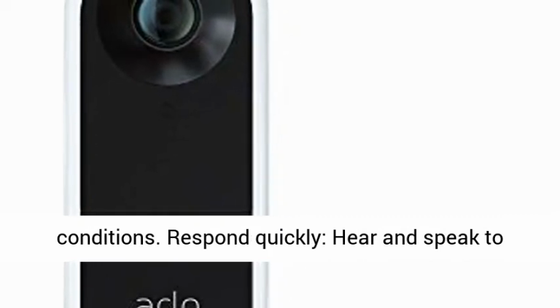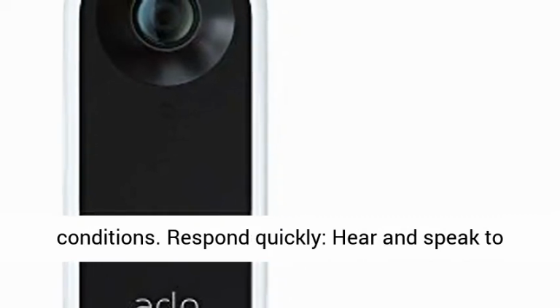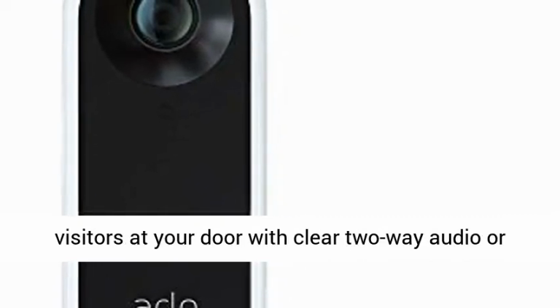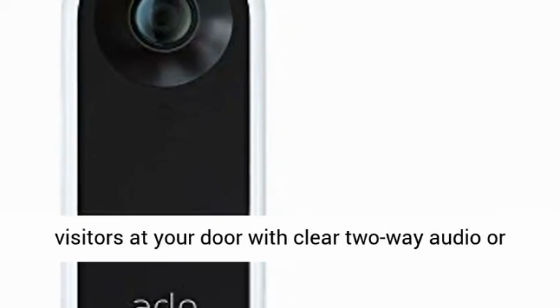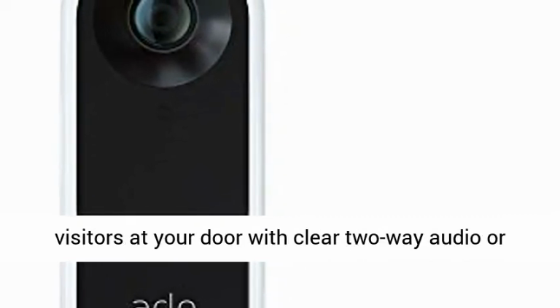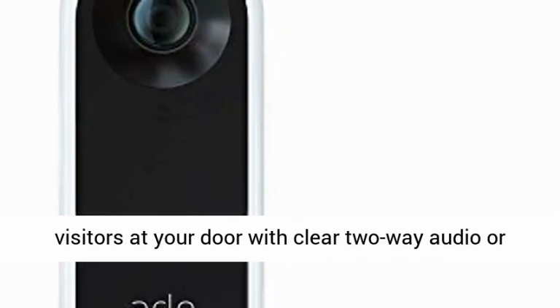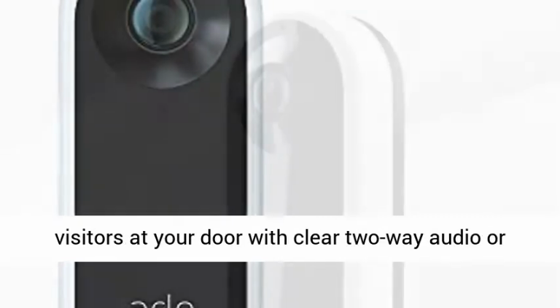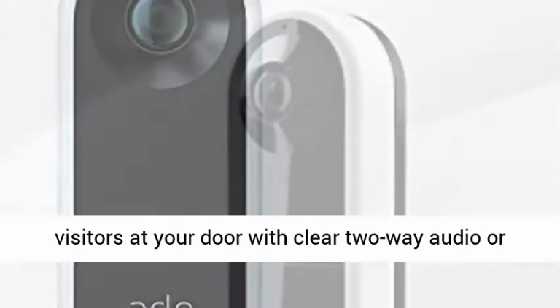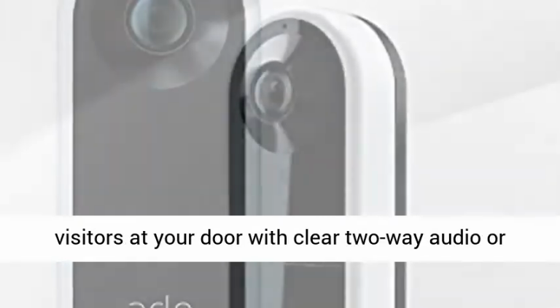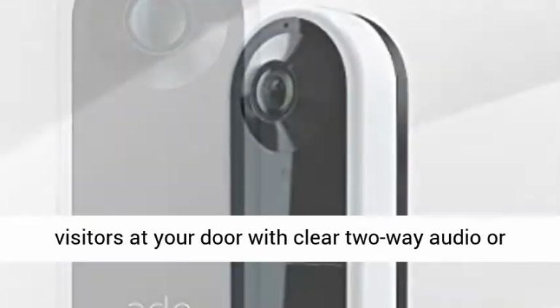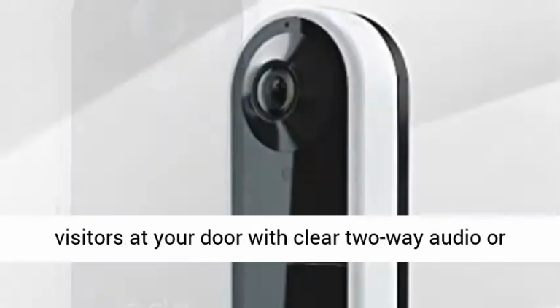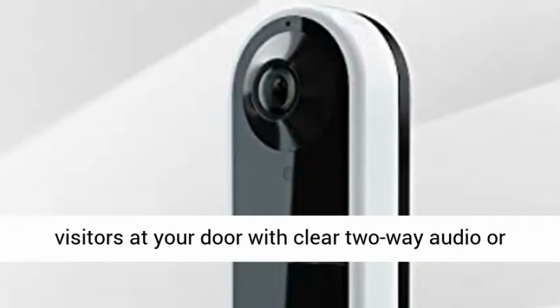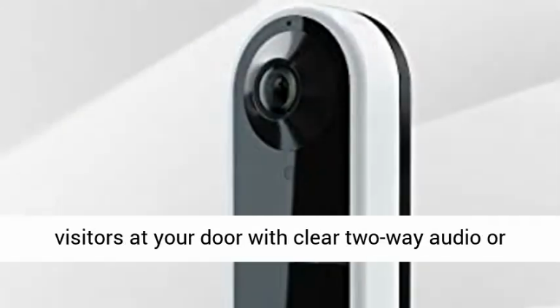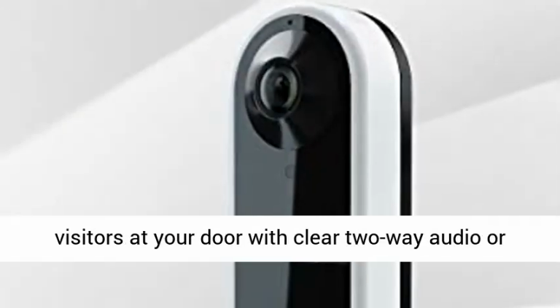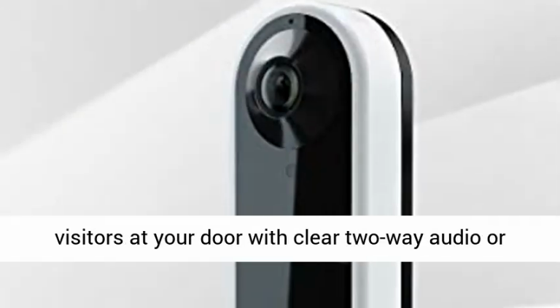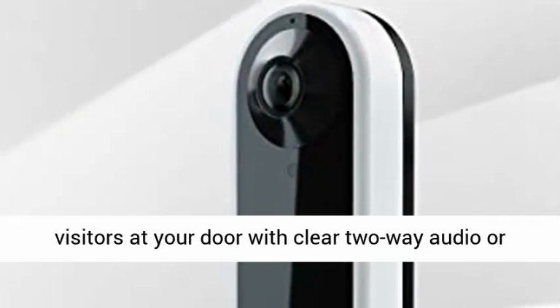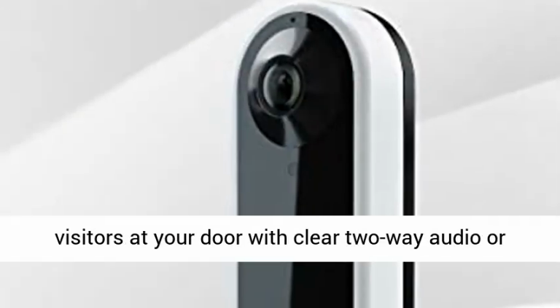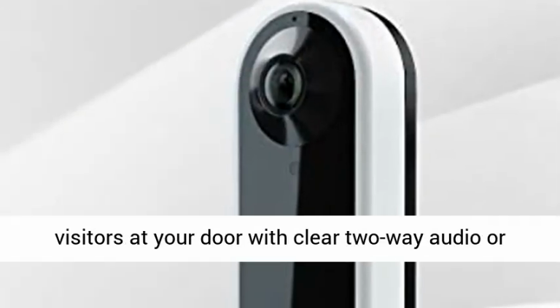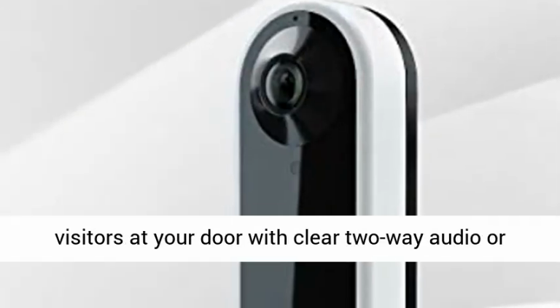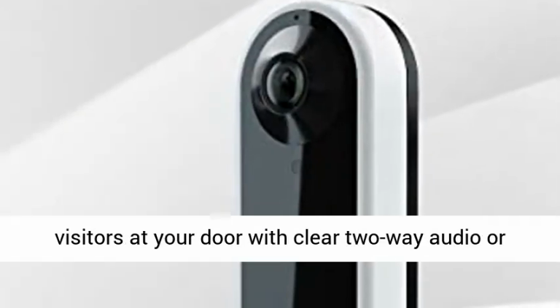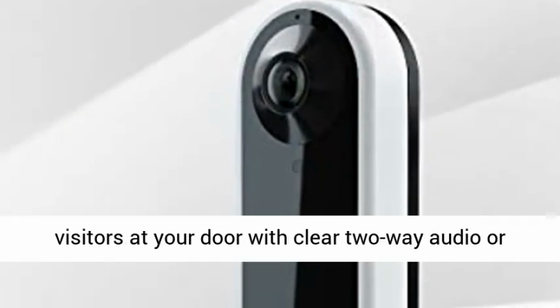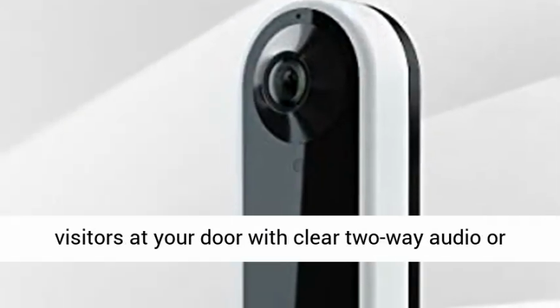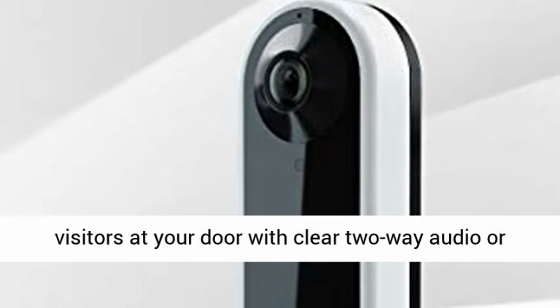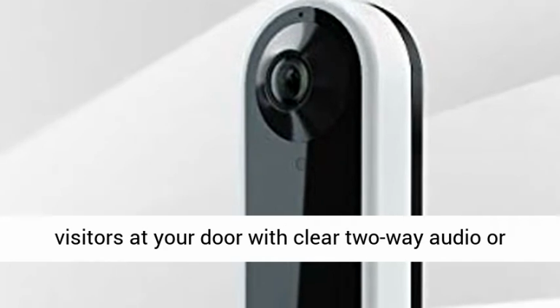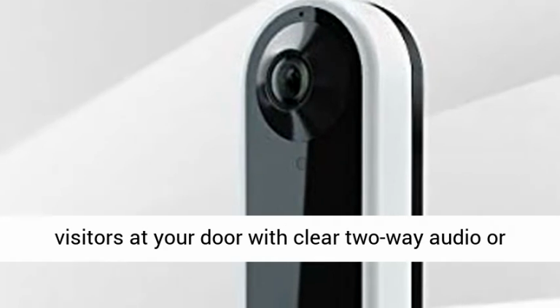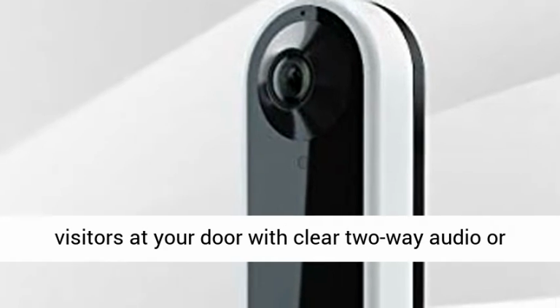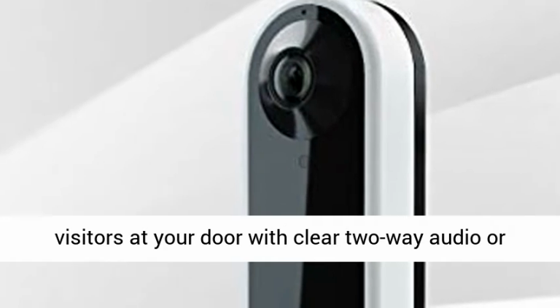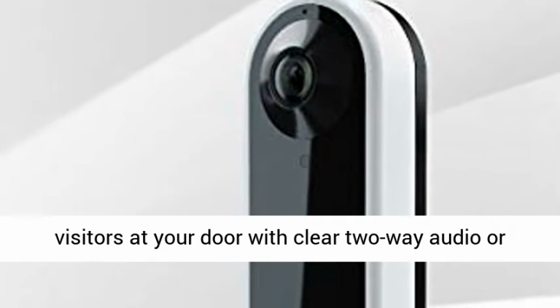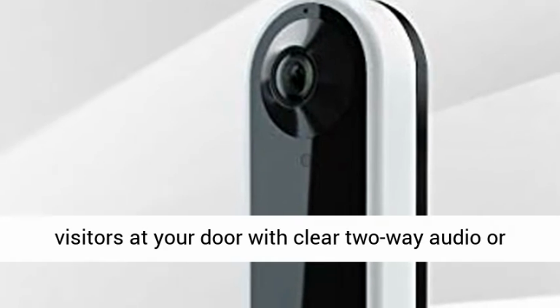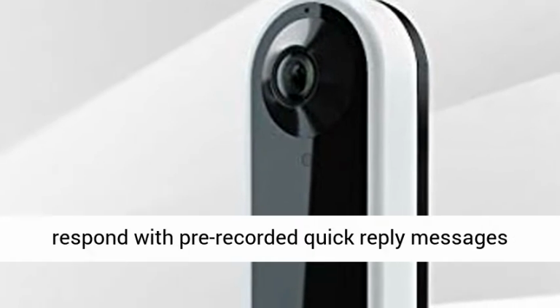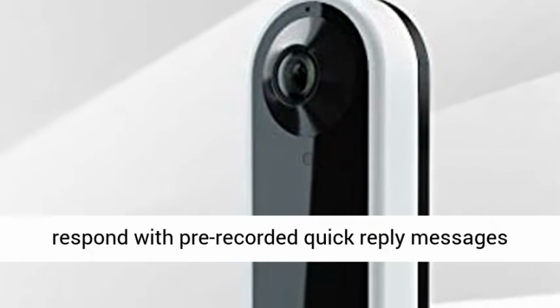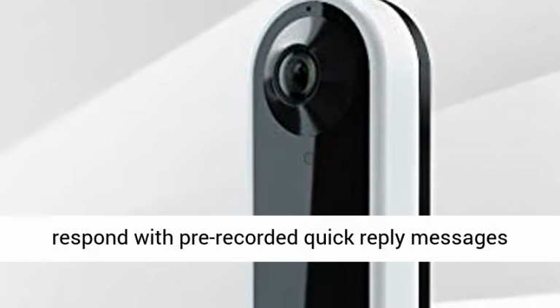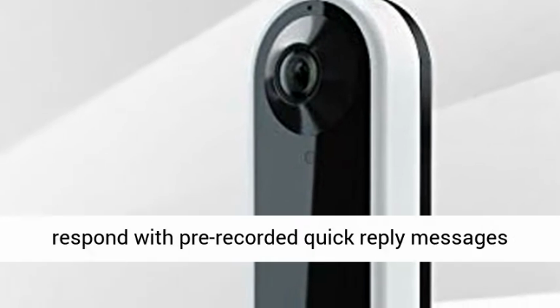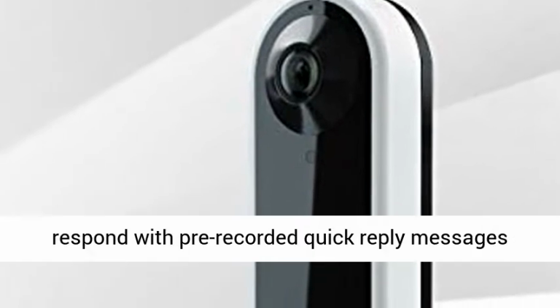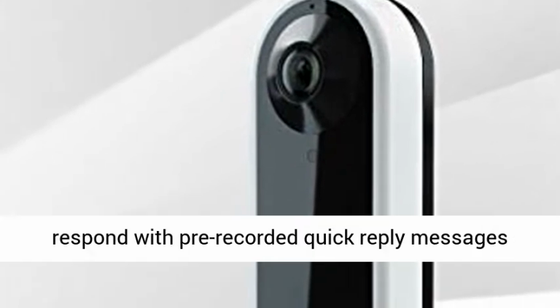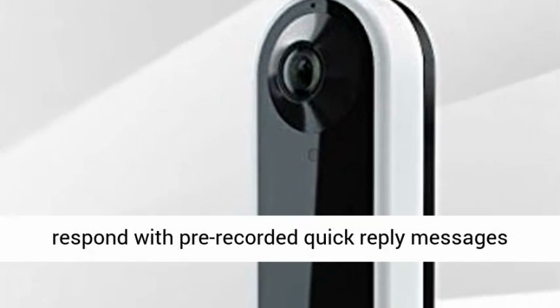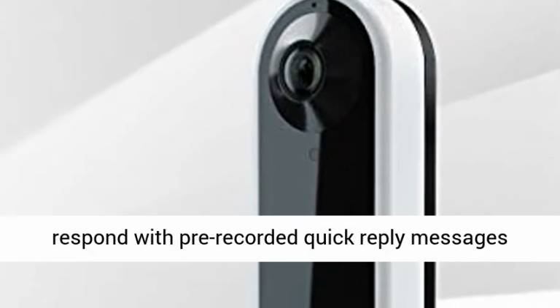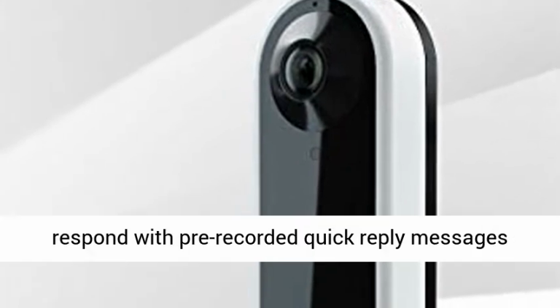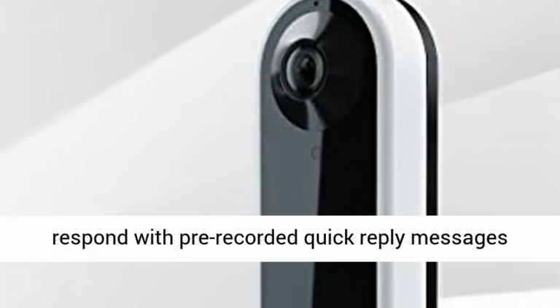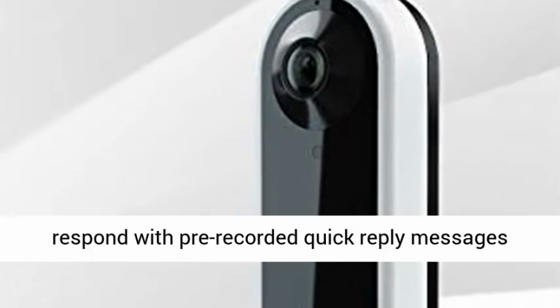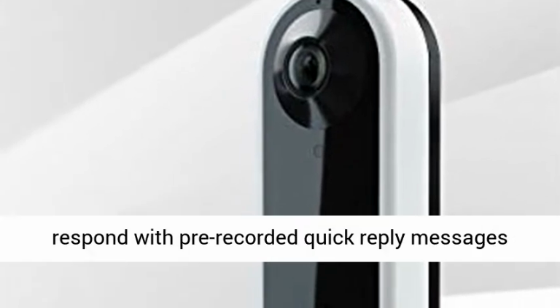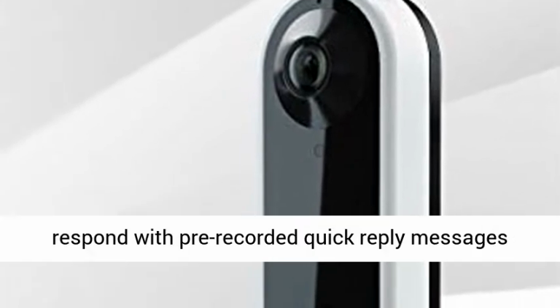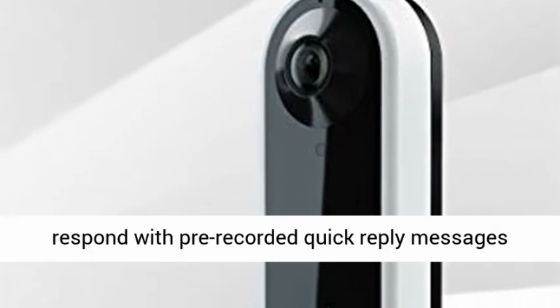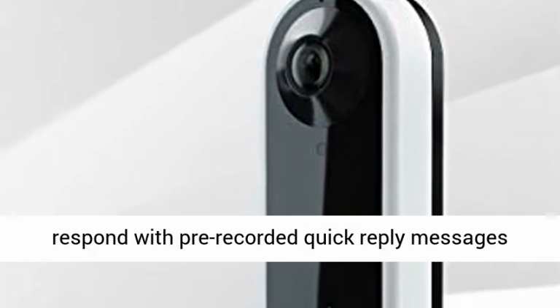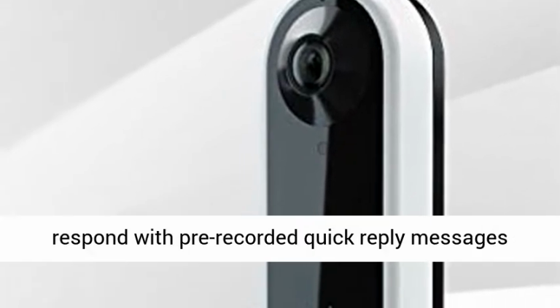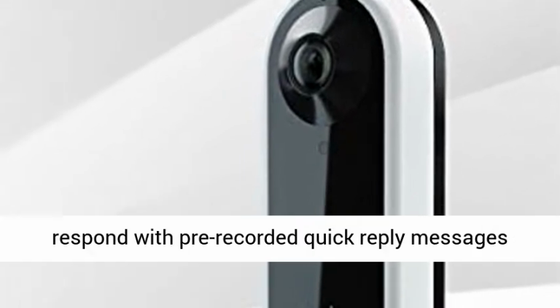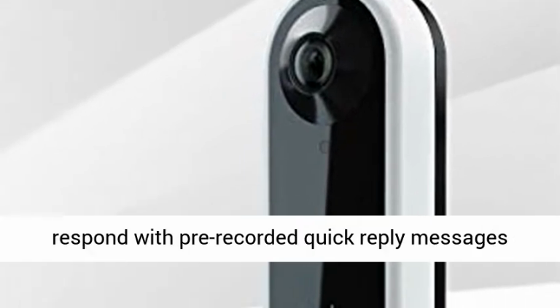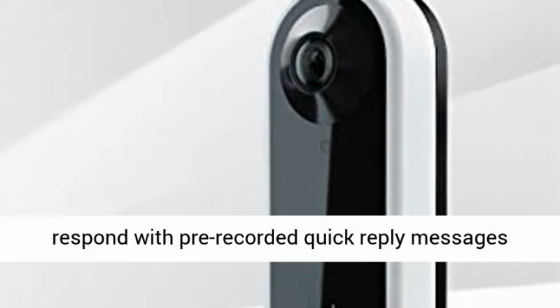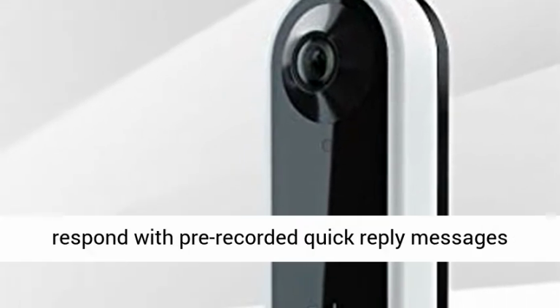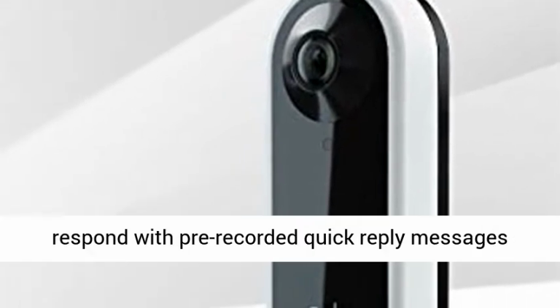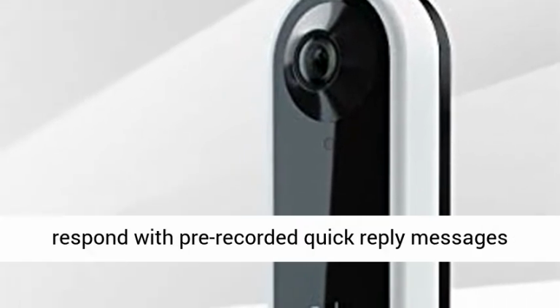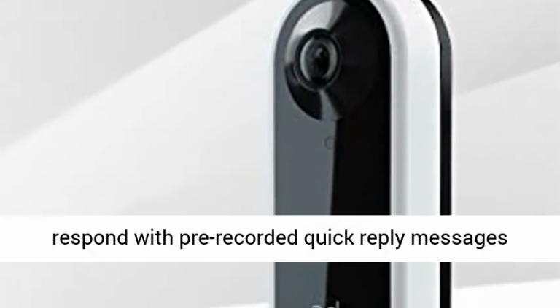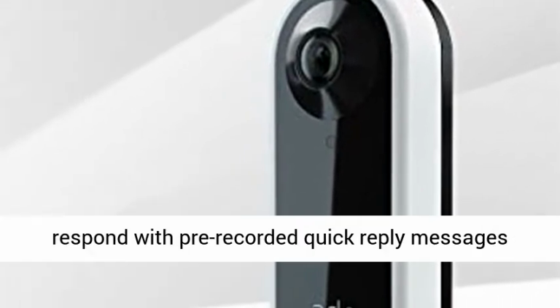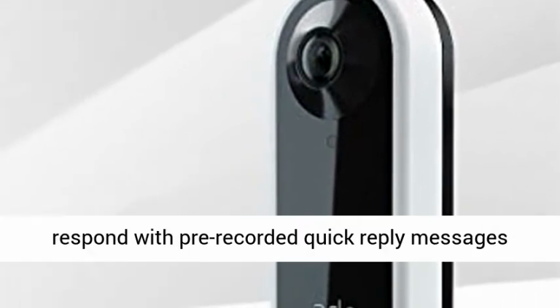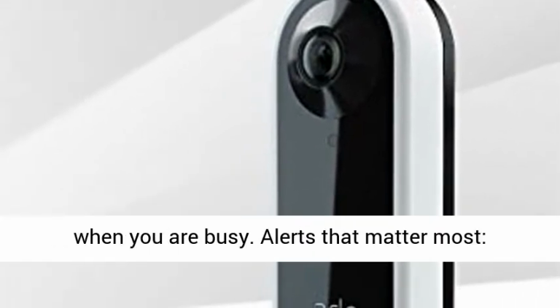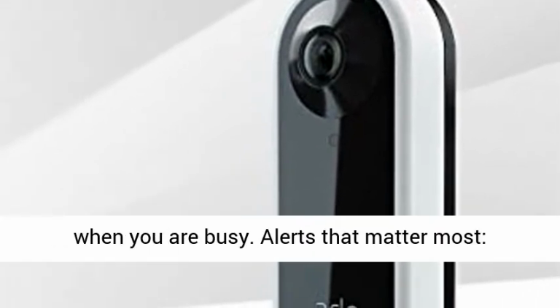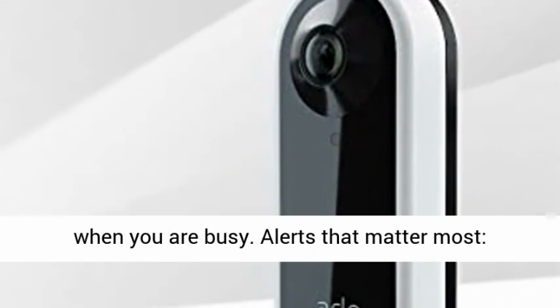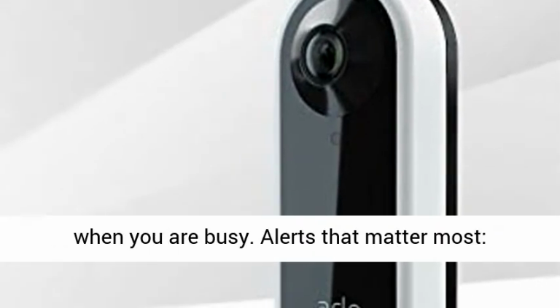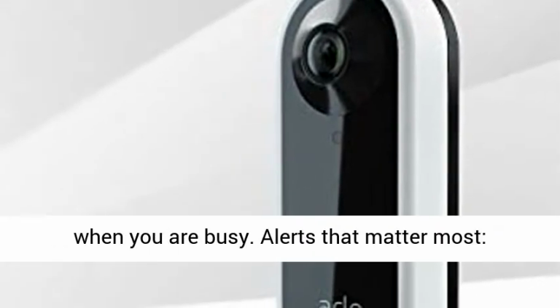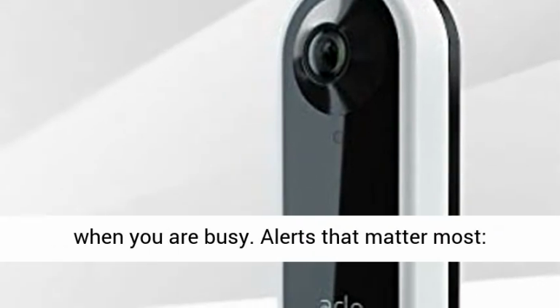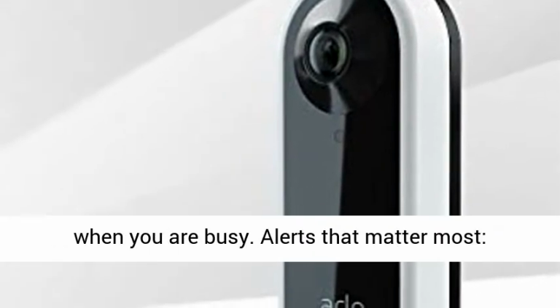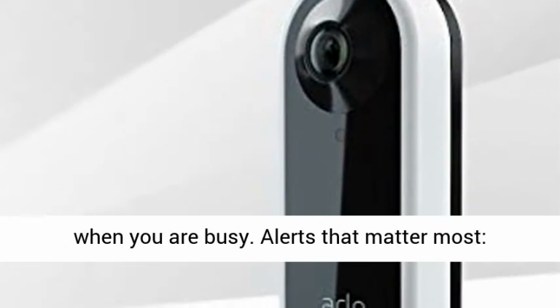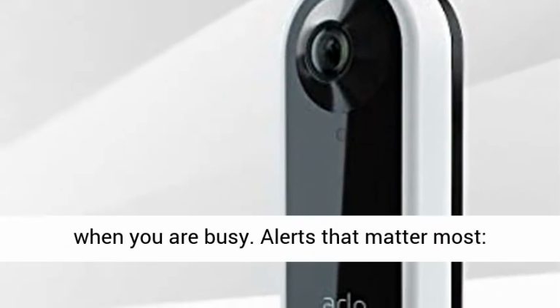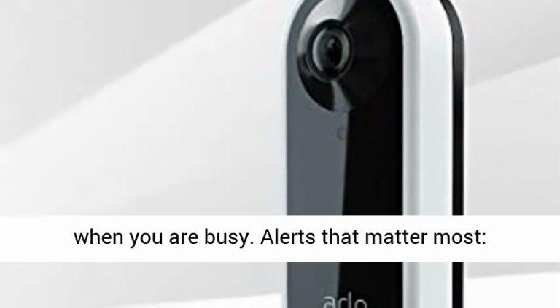Respond quickly — hear and speak to visitors at your door with clear two-way audio, or respond with pre-recorded quick reply messages when you are busy.